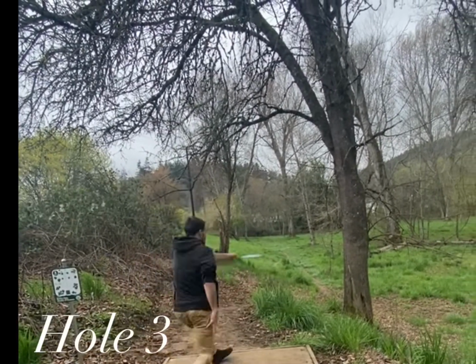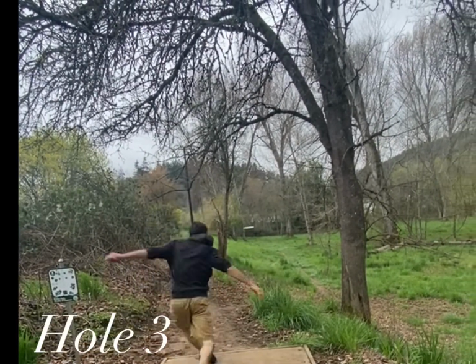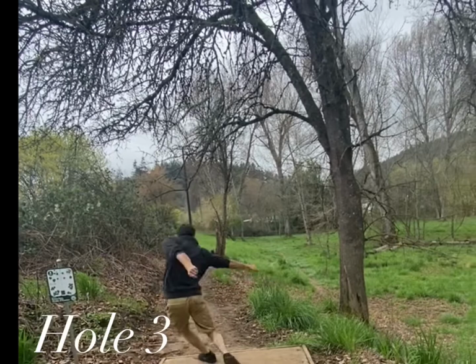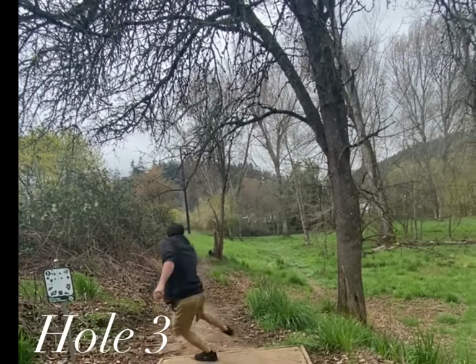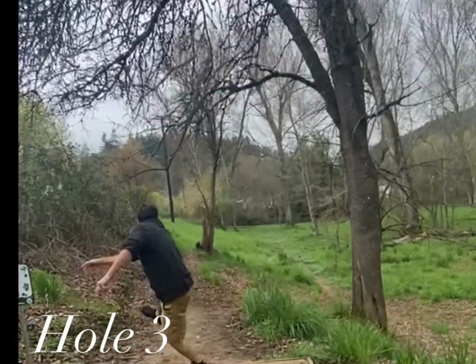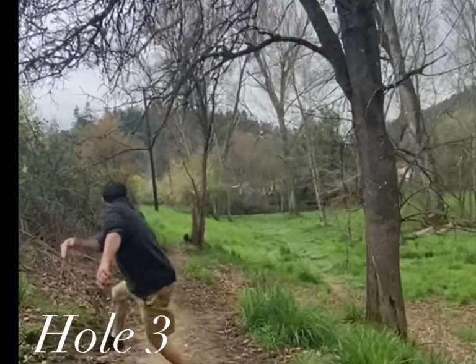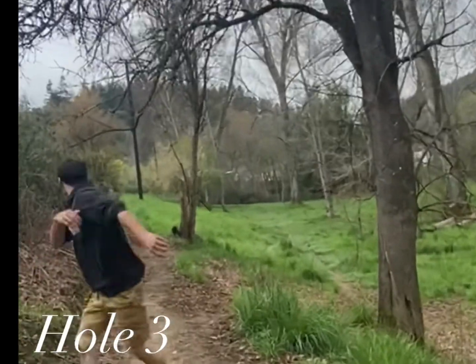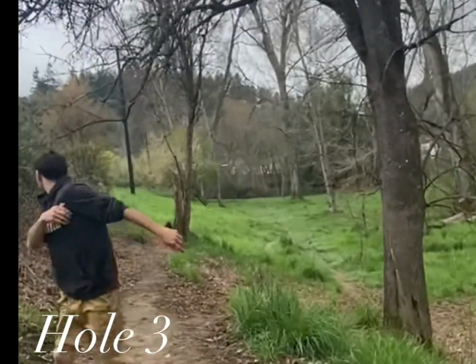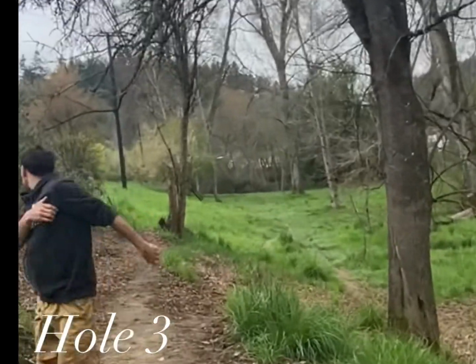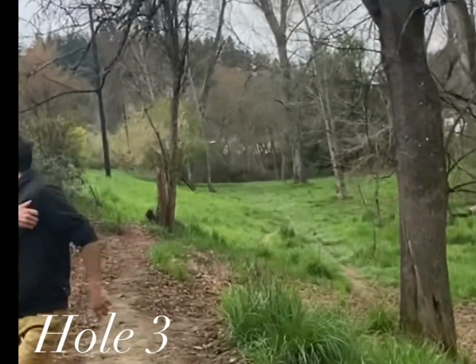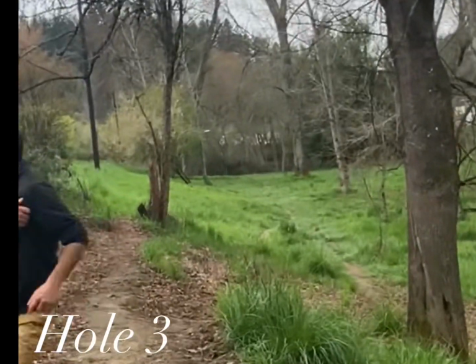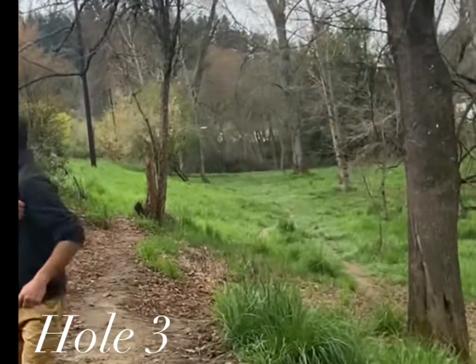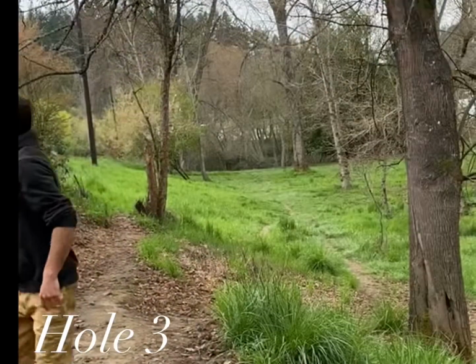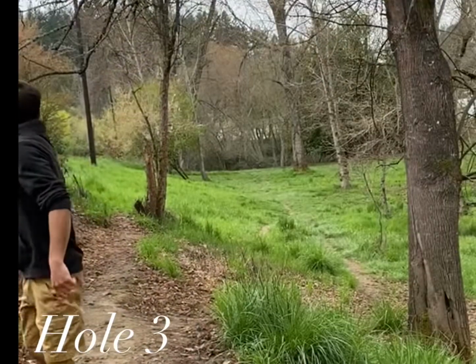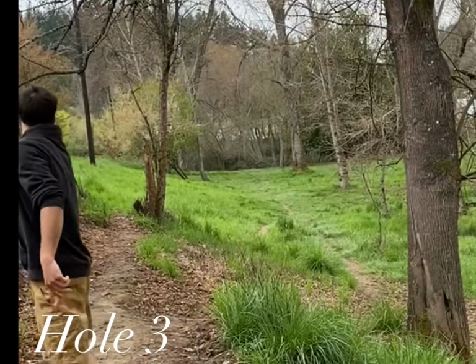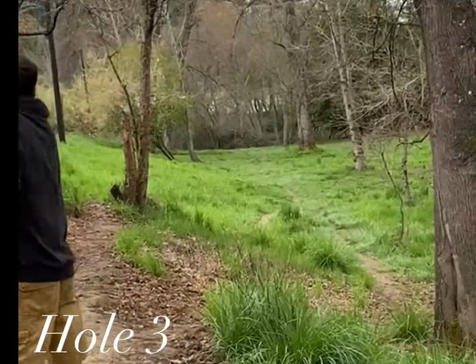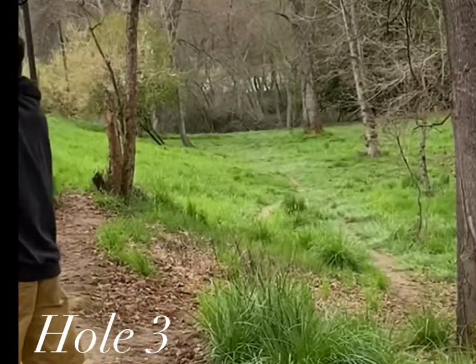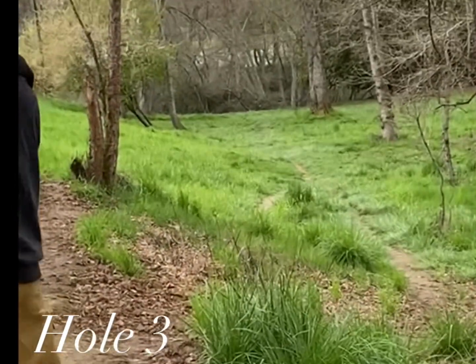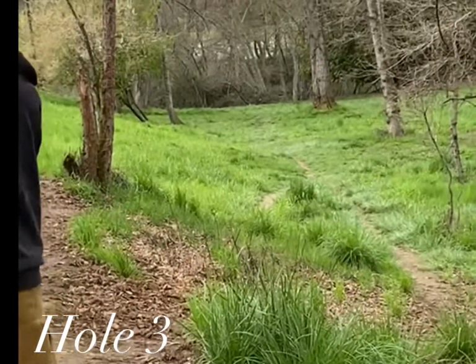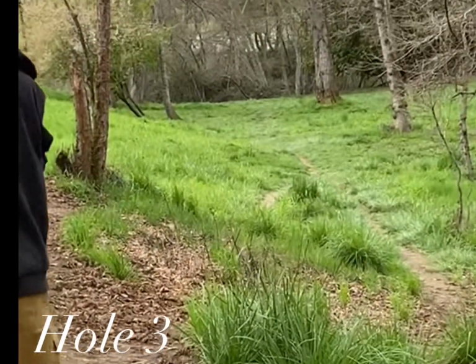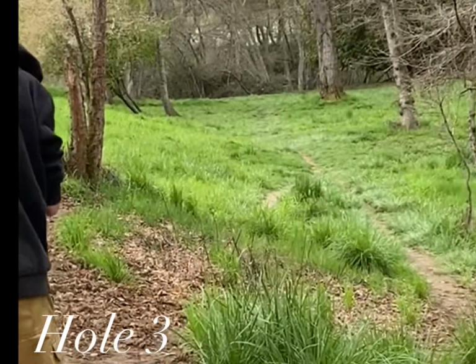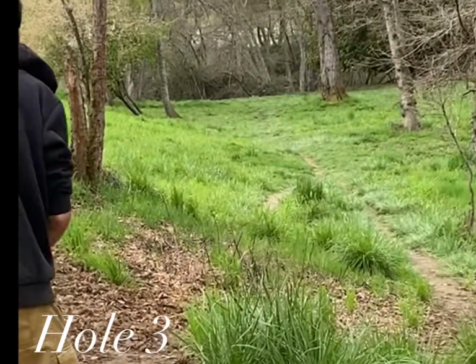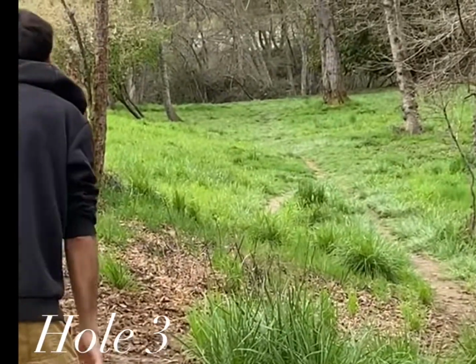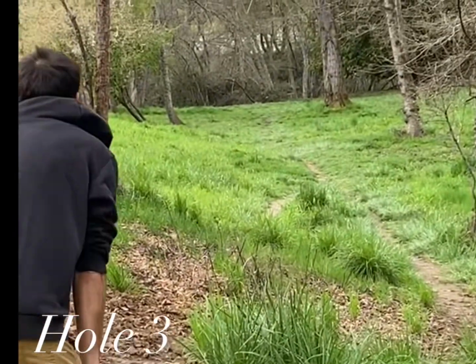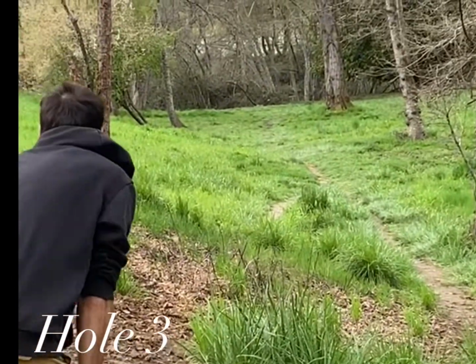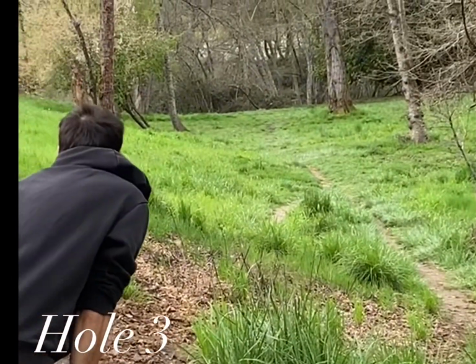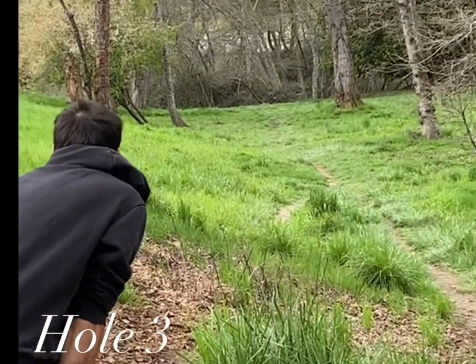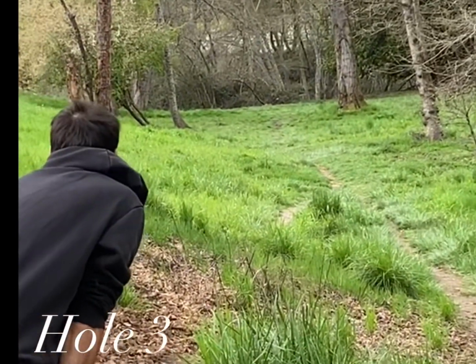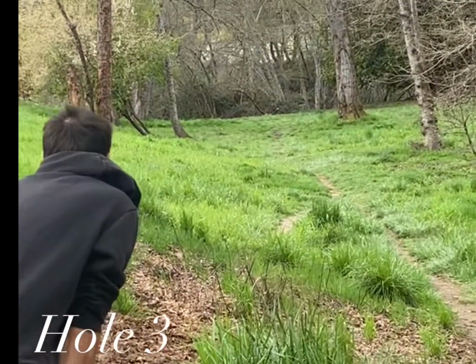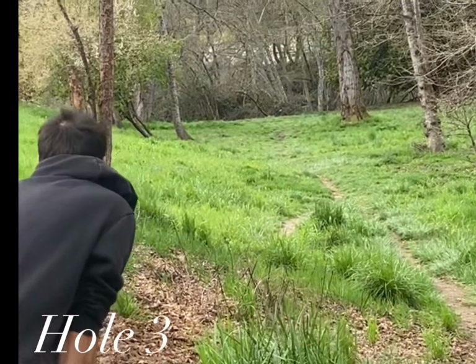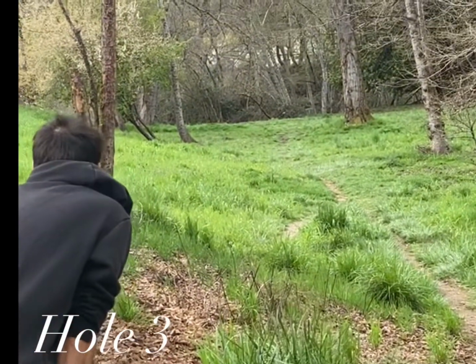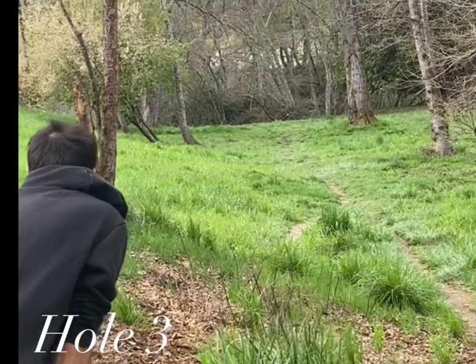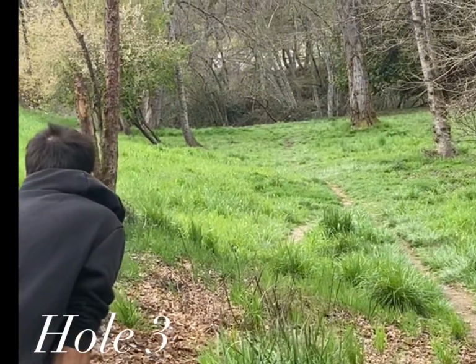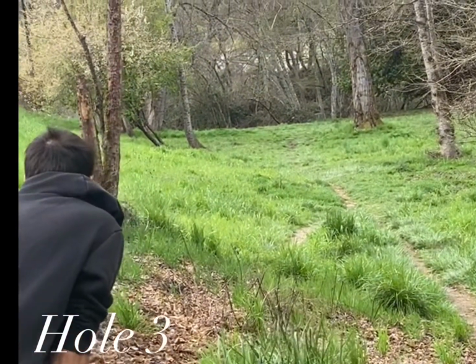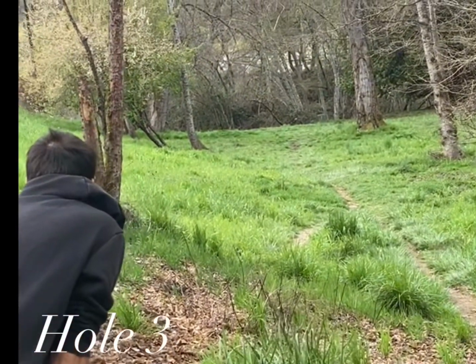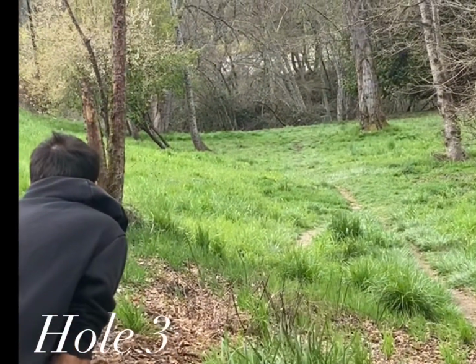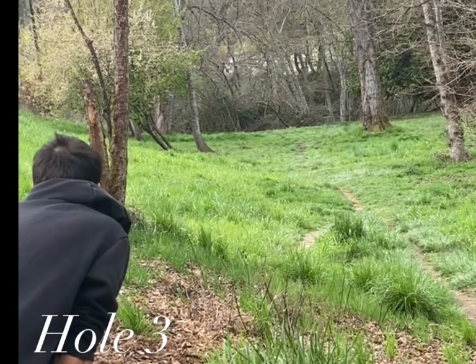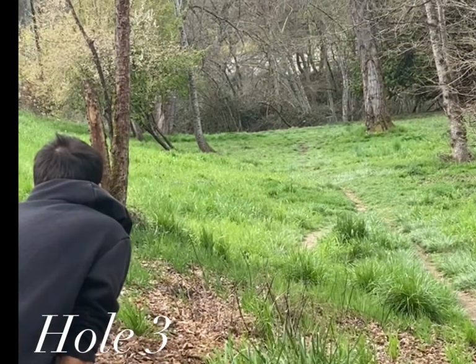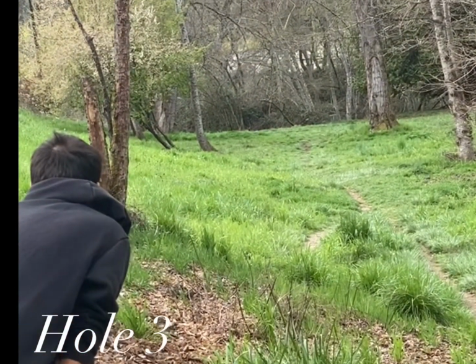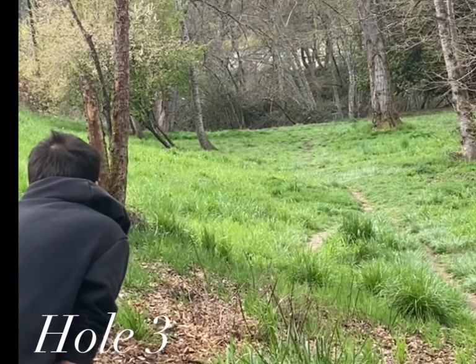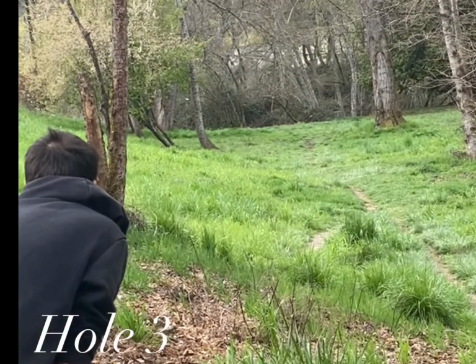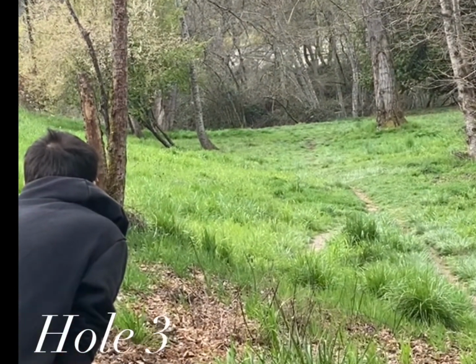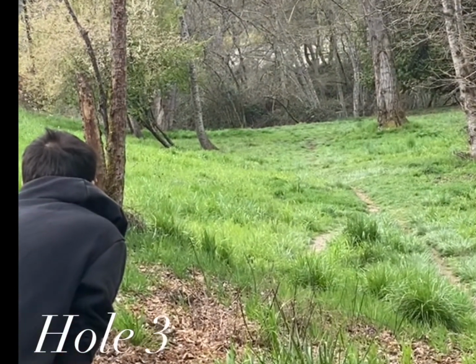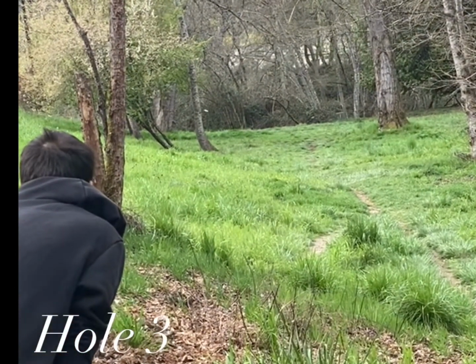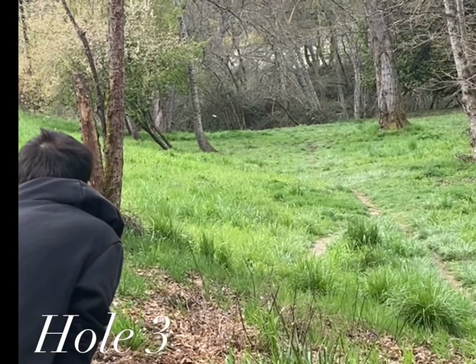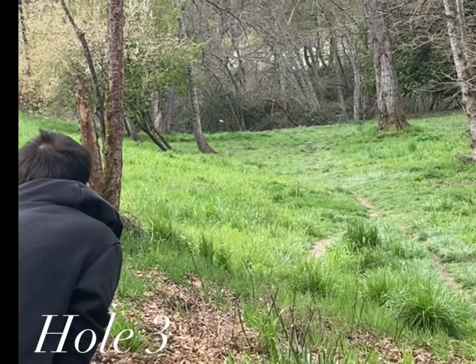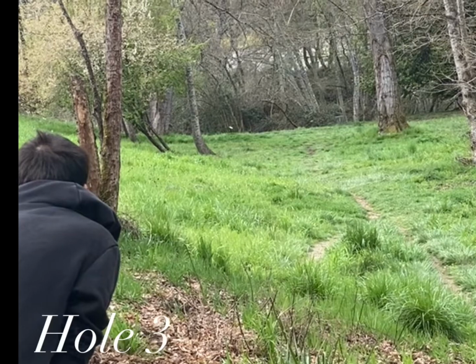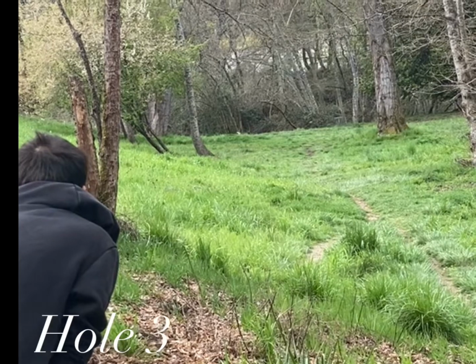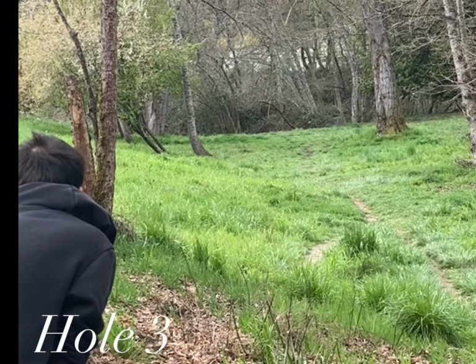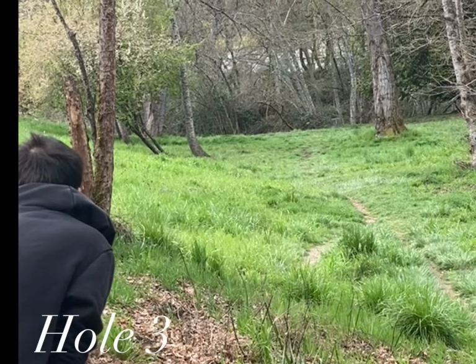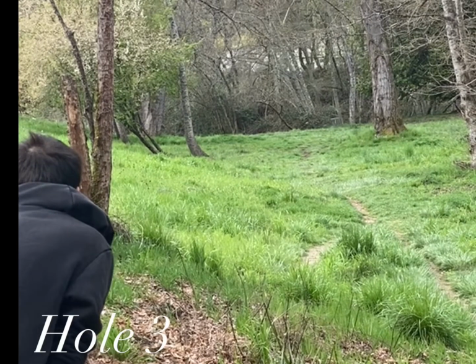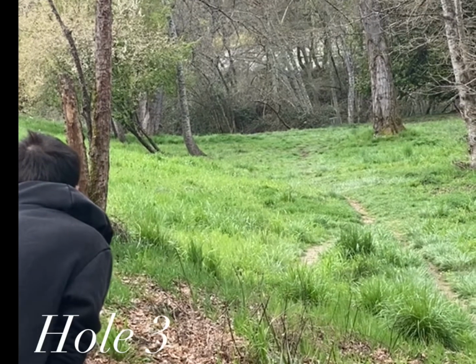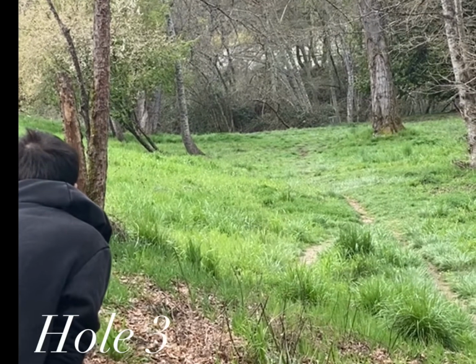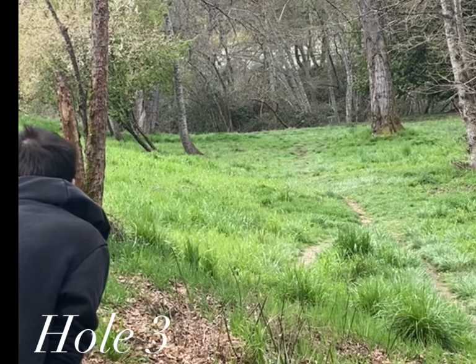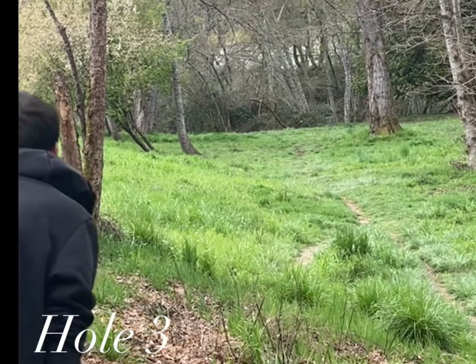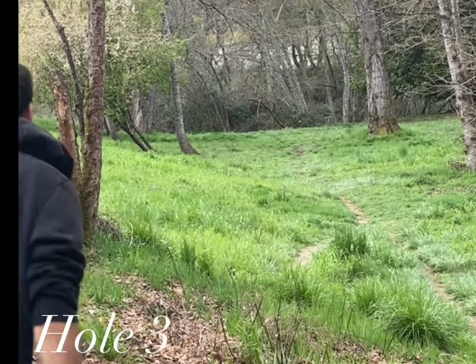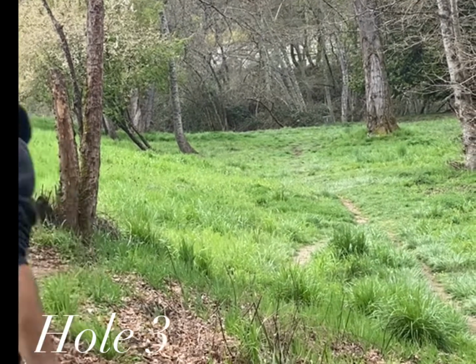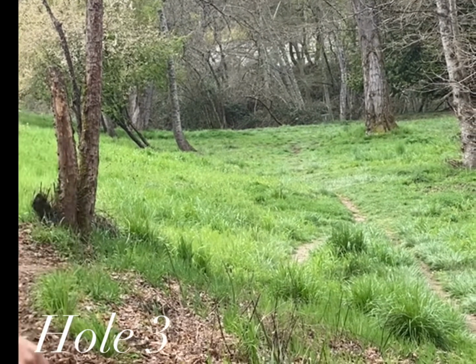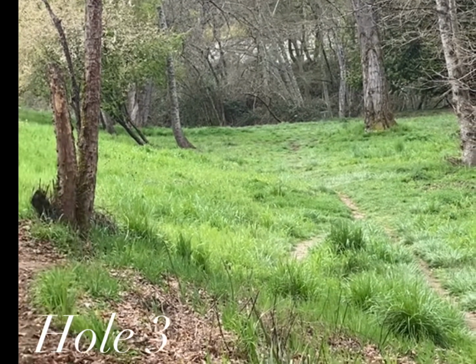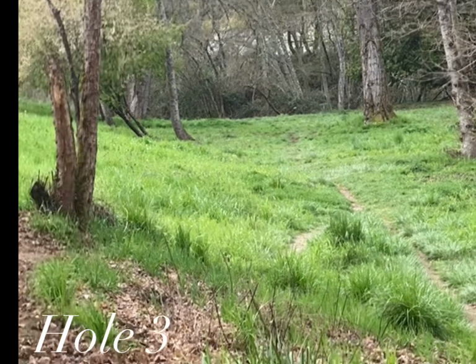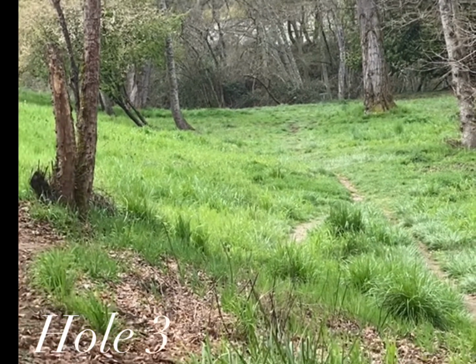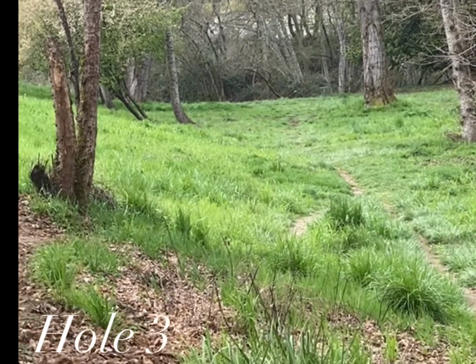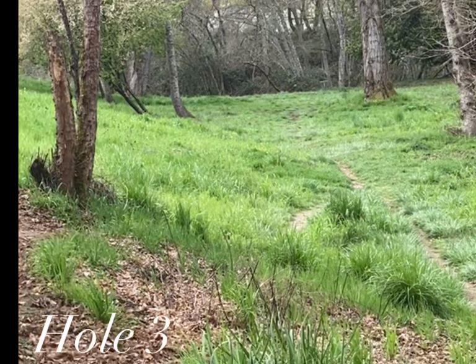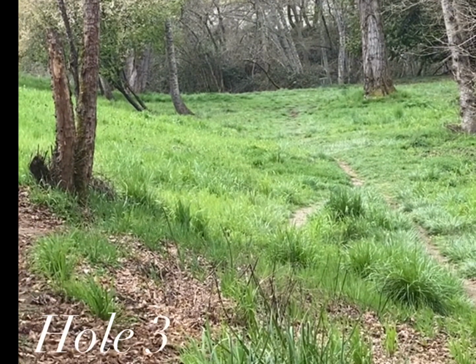Hole three: 349-foot par three. It's a pretty tight fairway and pretty straight.